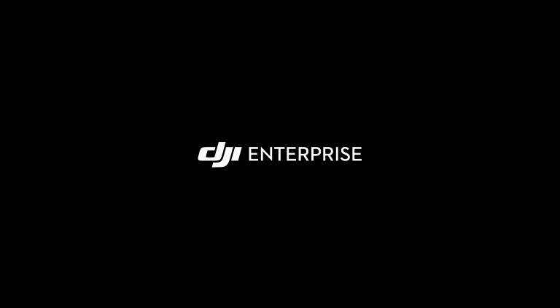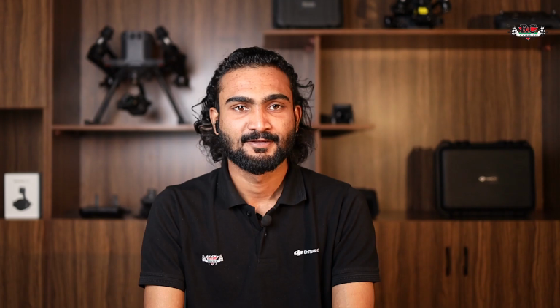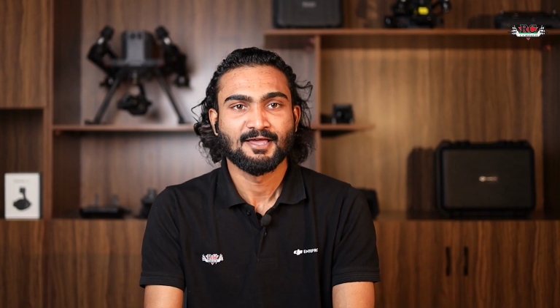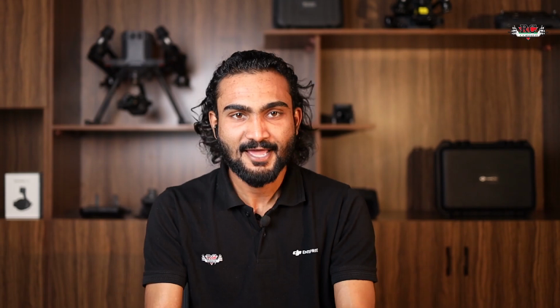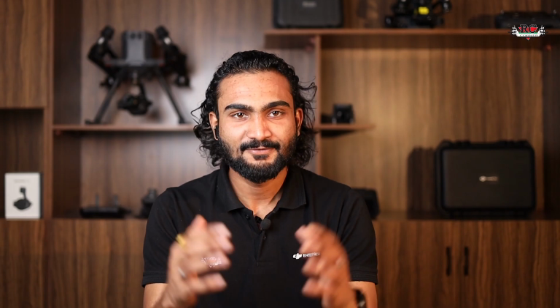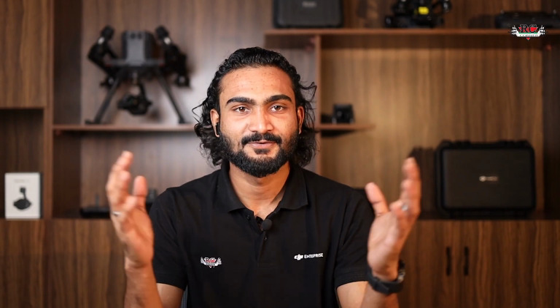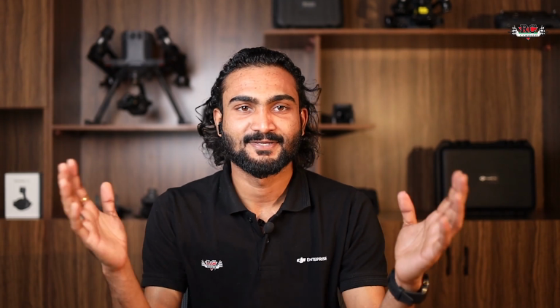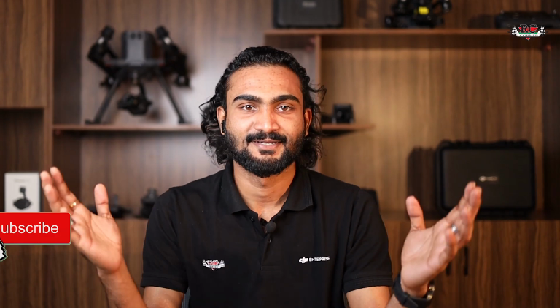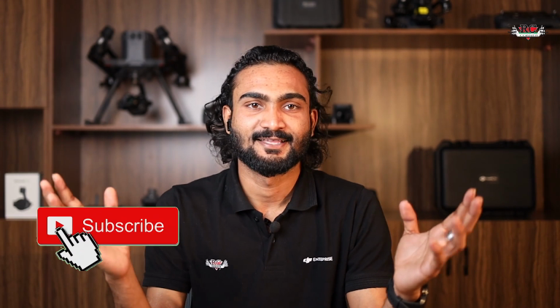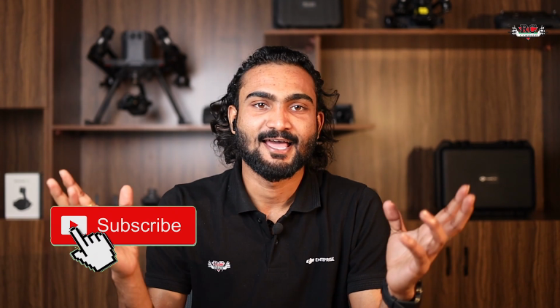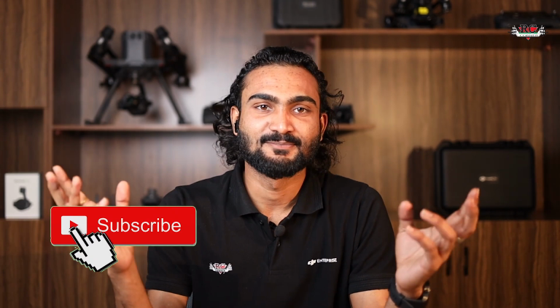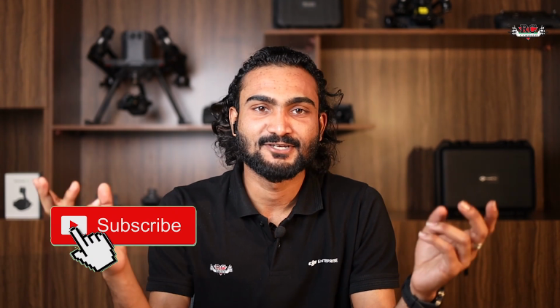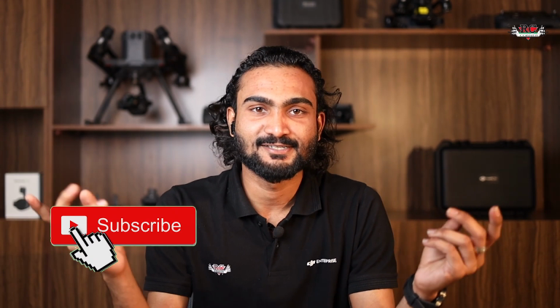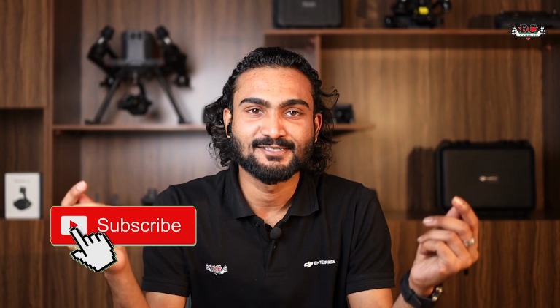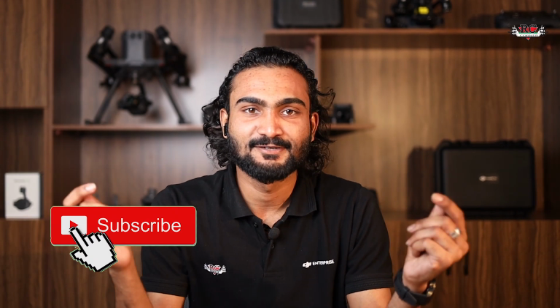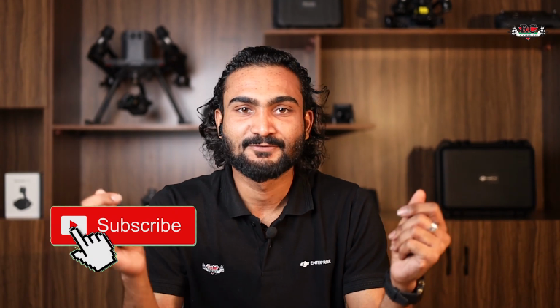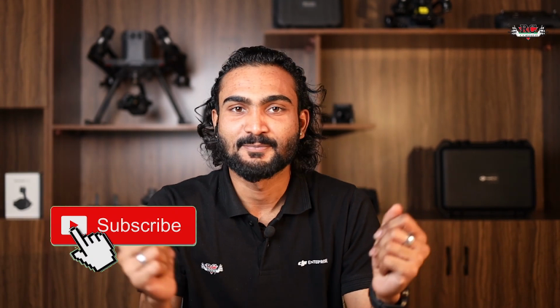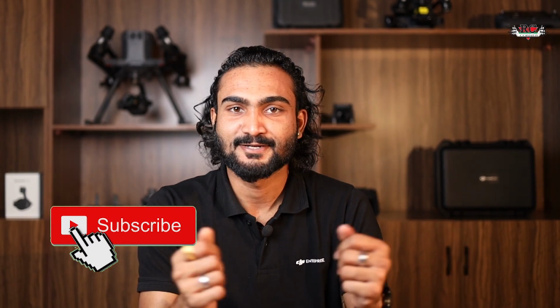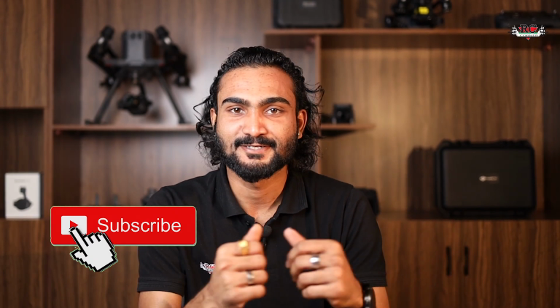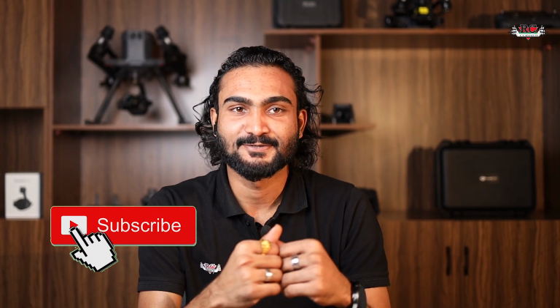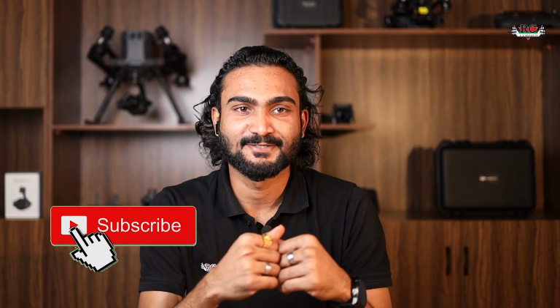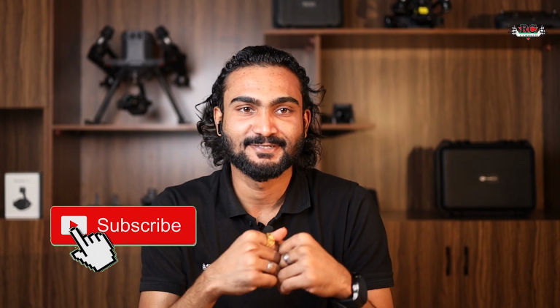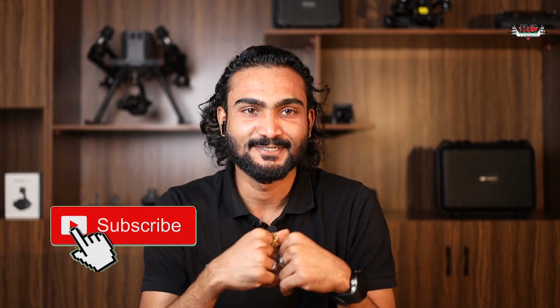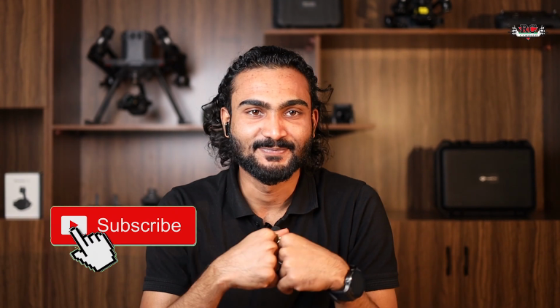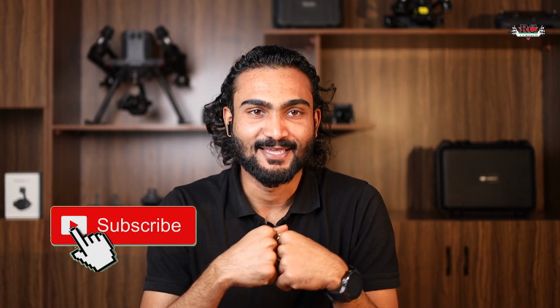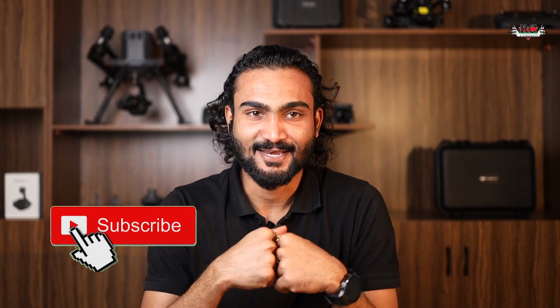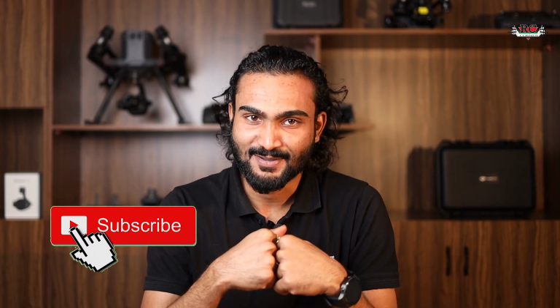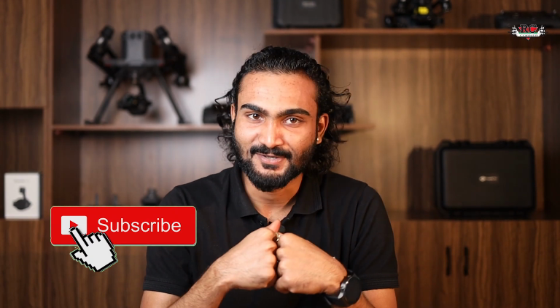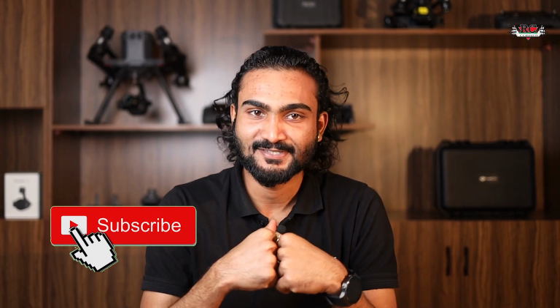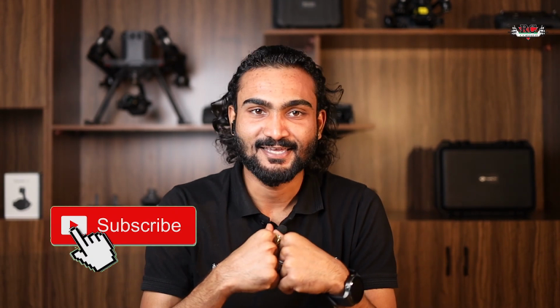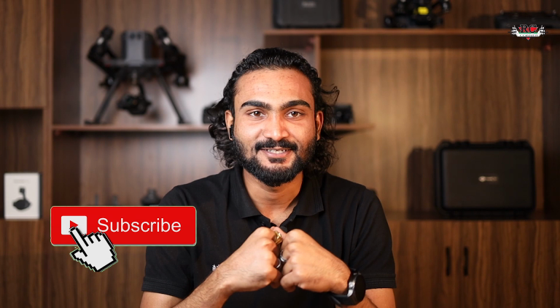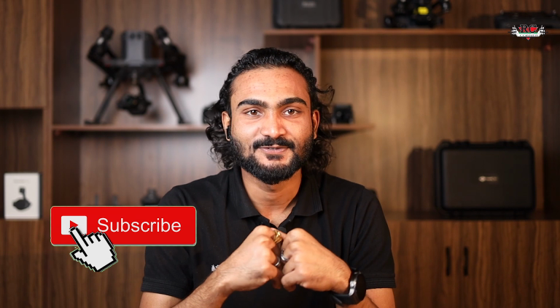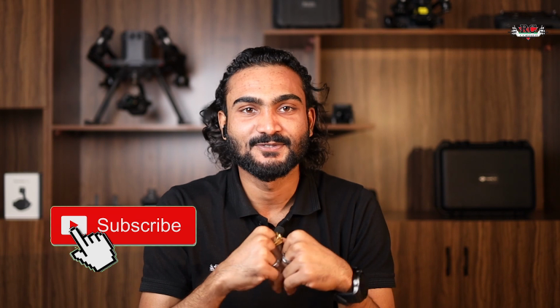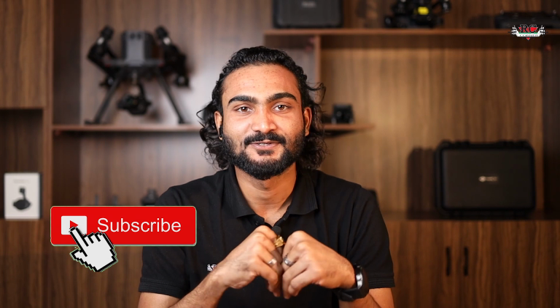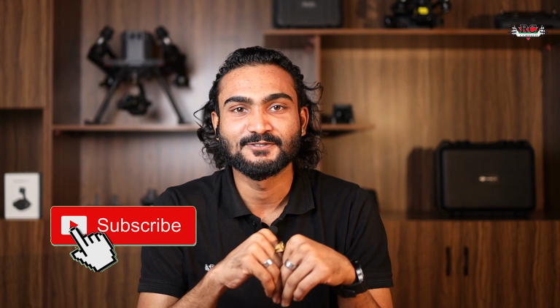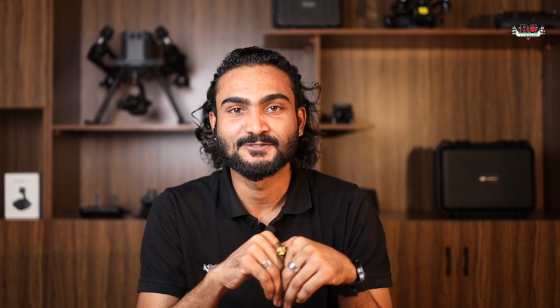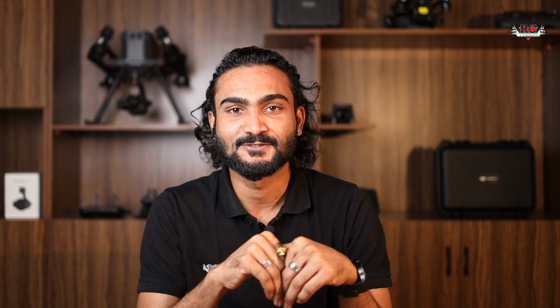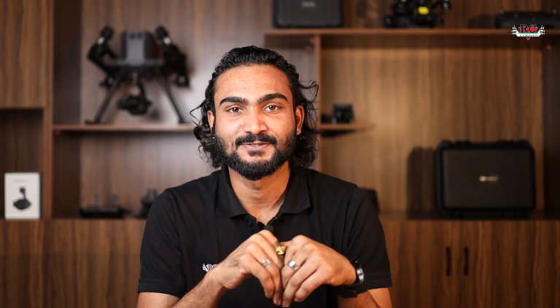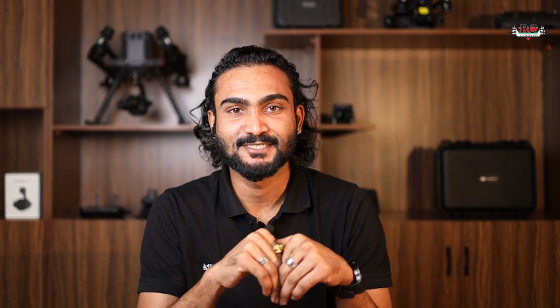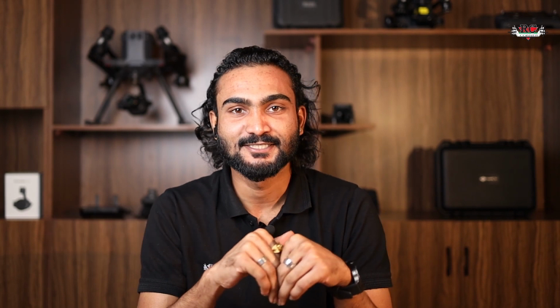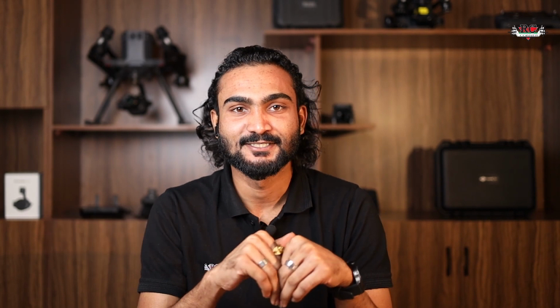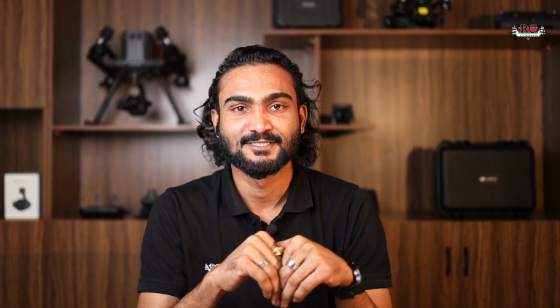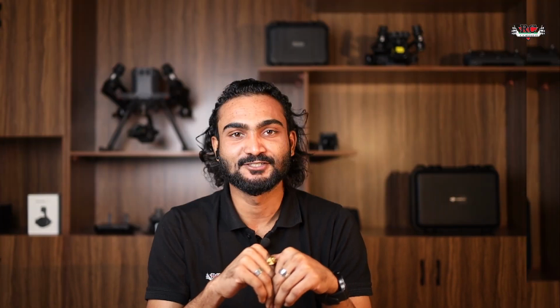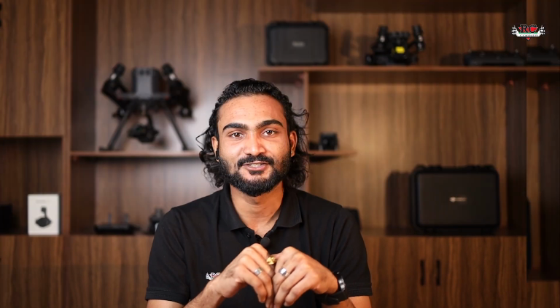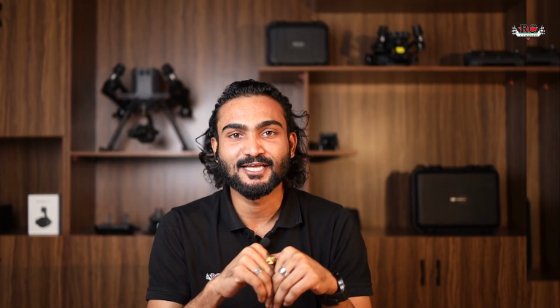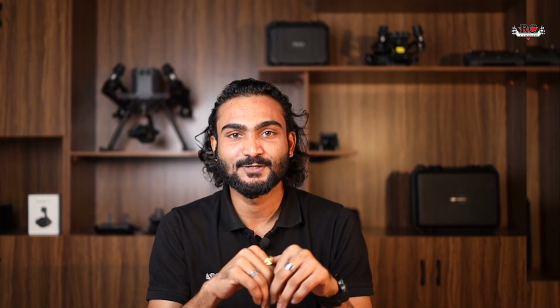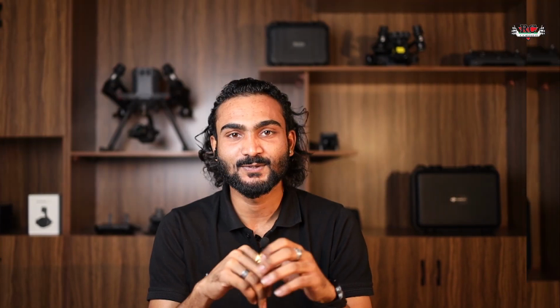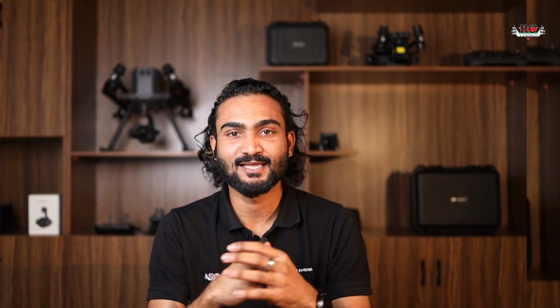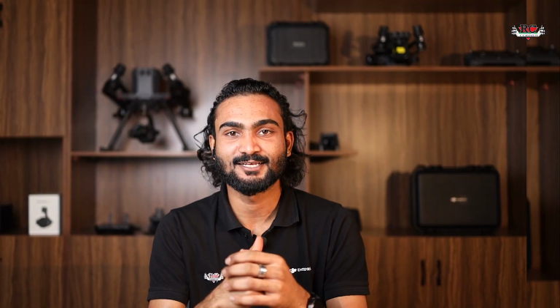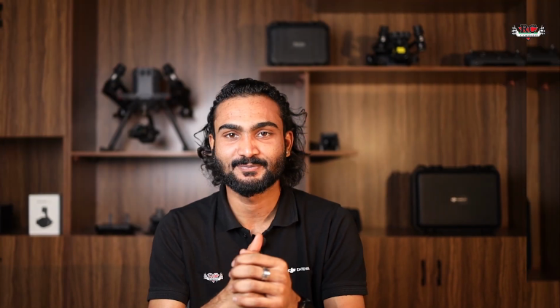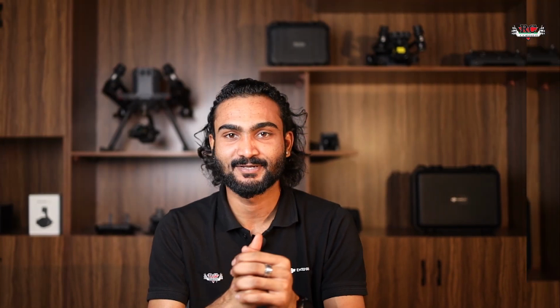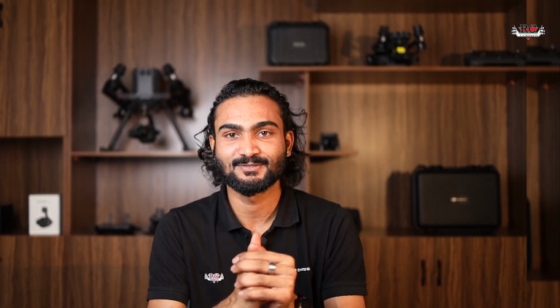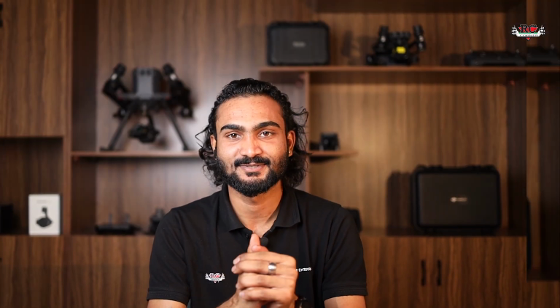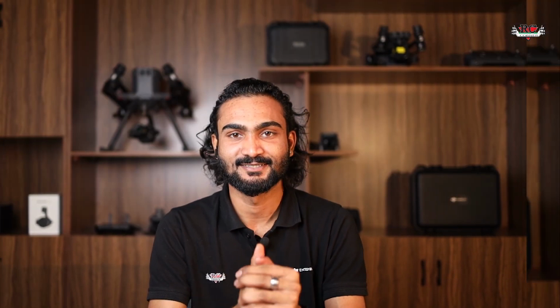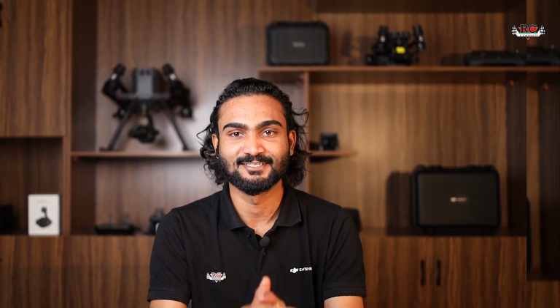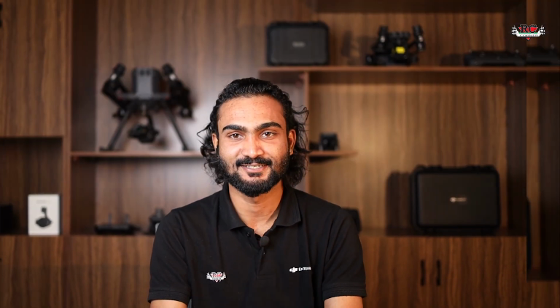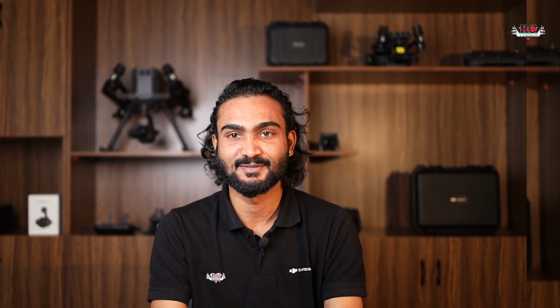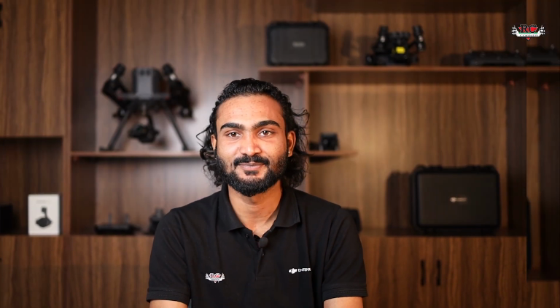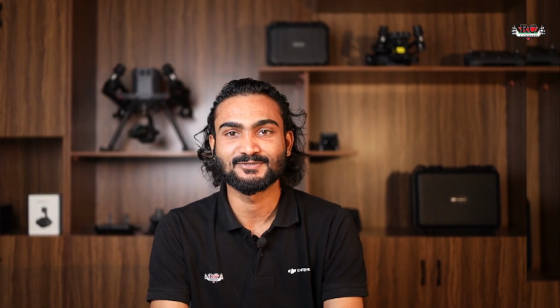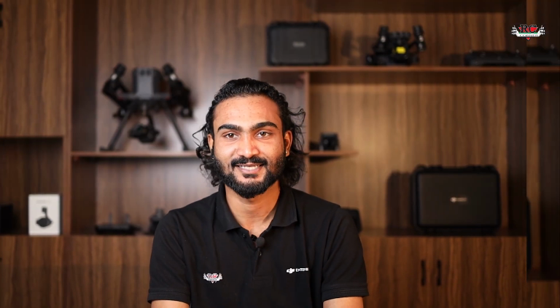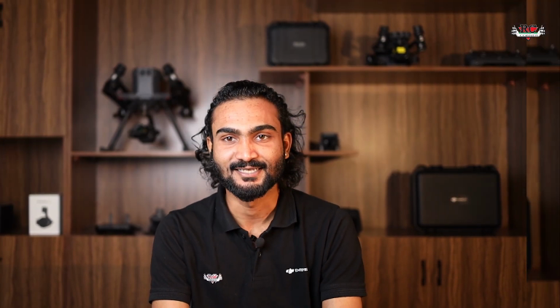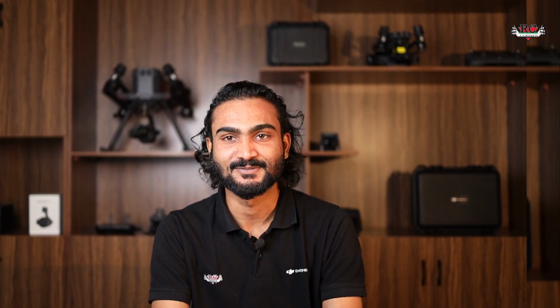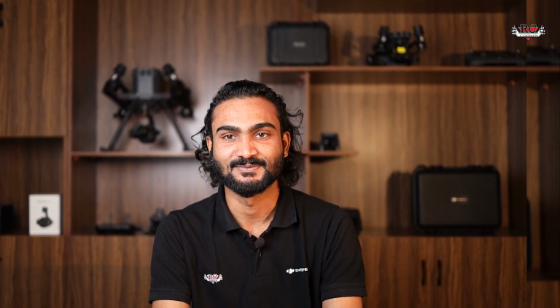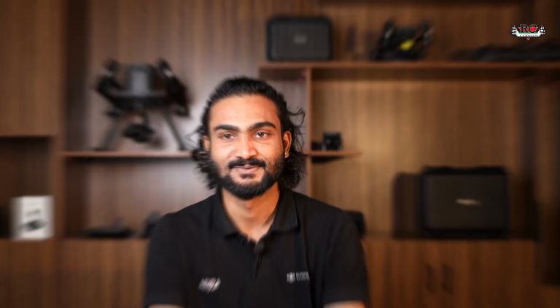Hi everyone, I'm Shaz Gil from RC Corner Team and I'm excited to introduce today DJI's new LiDAR payload, the Zenmuse L2.